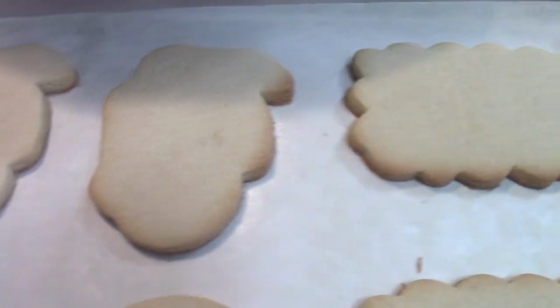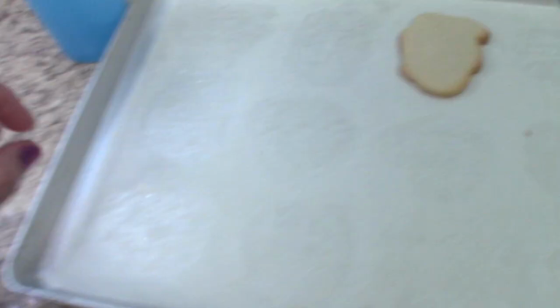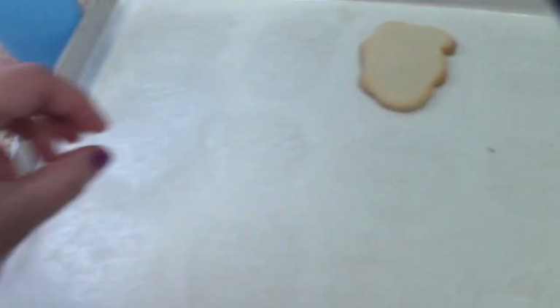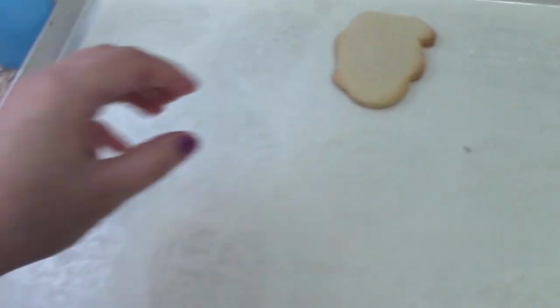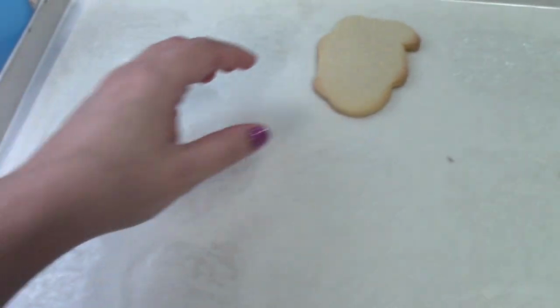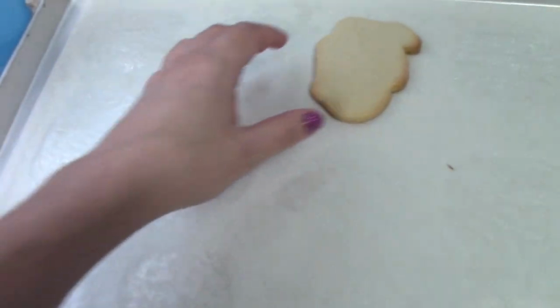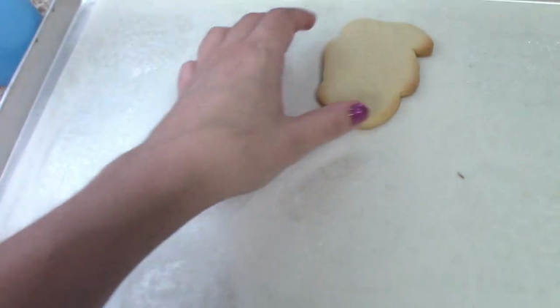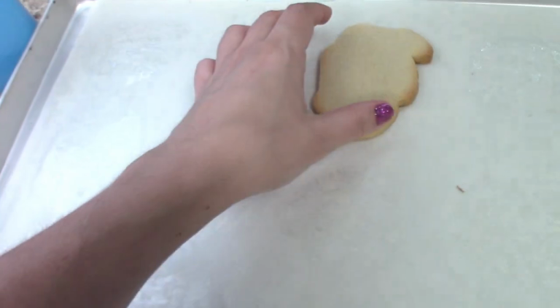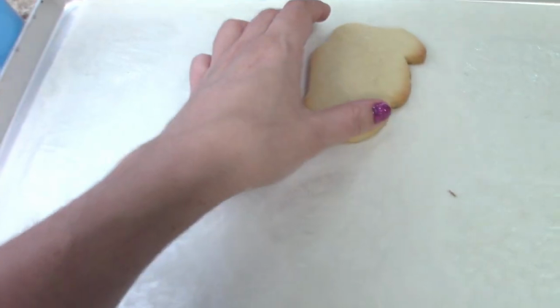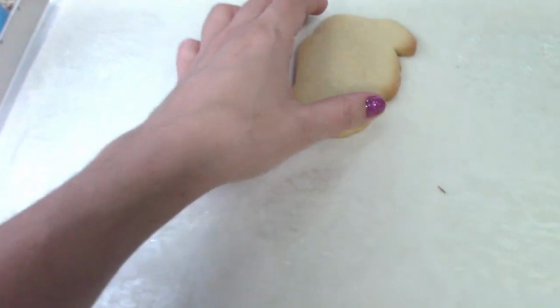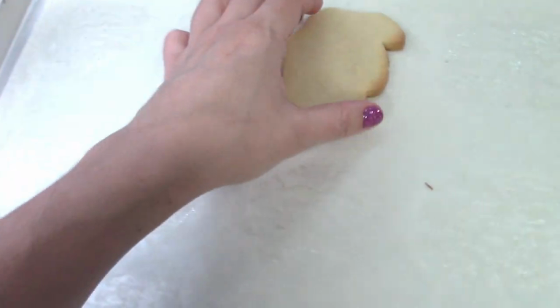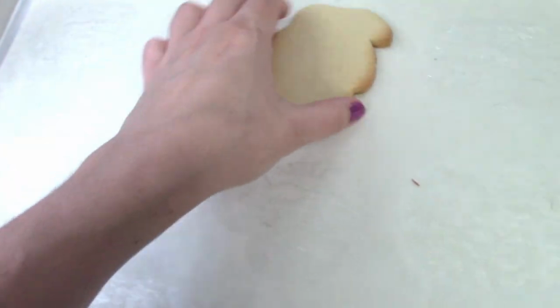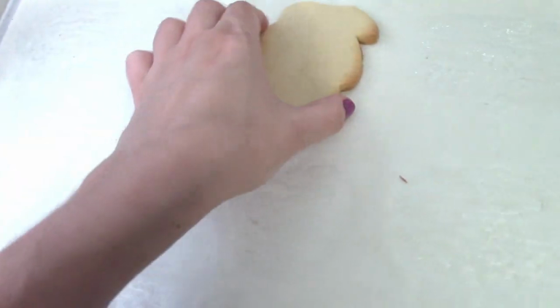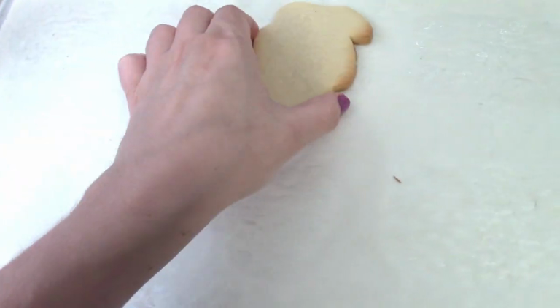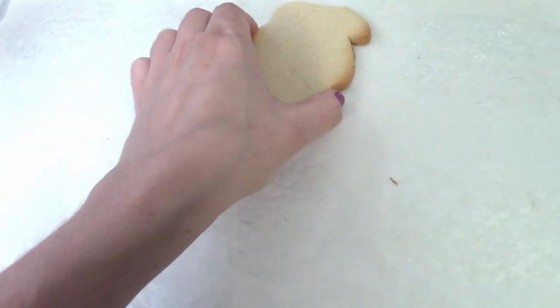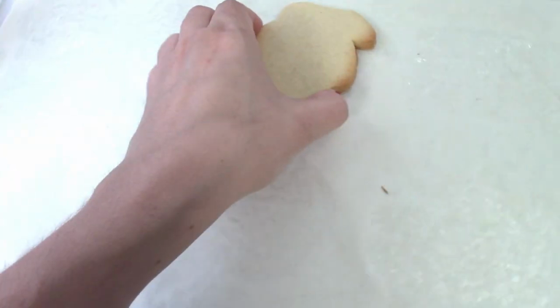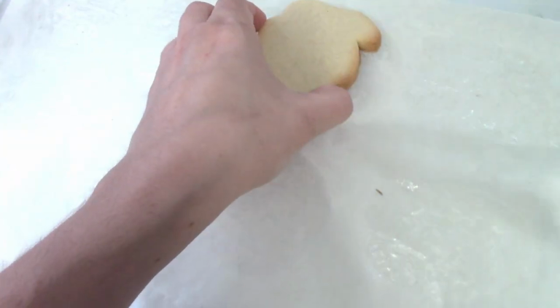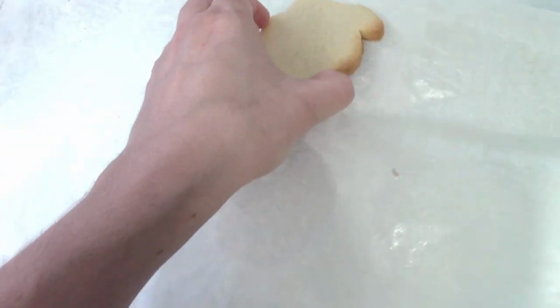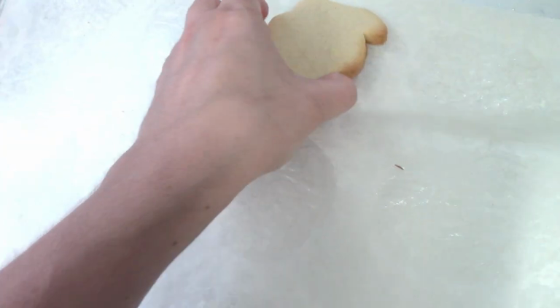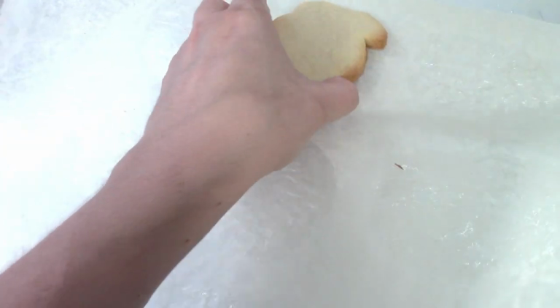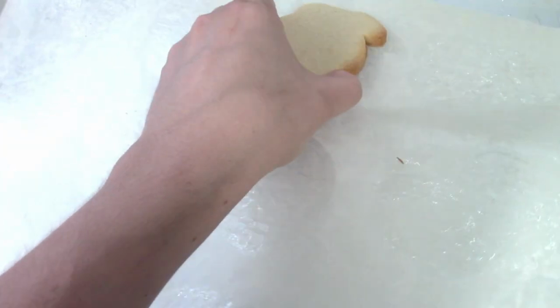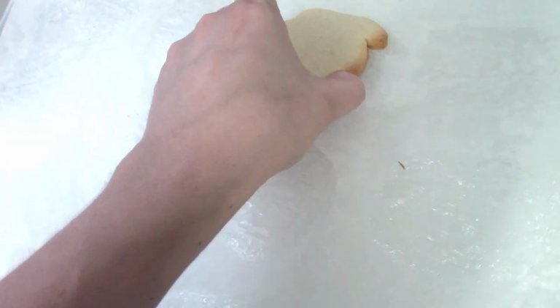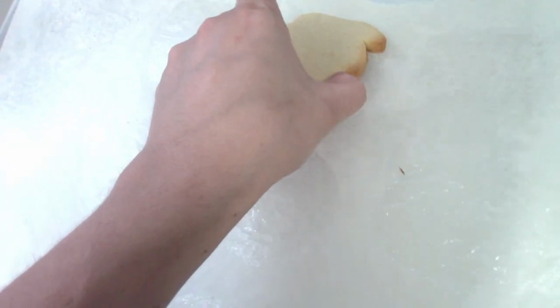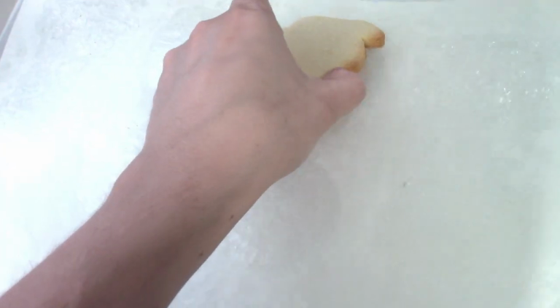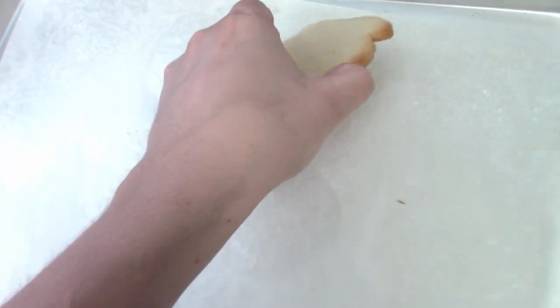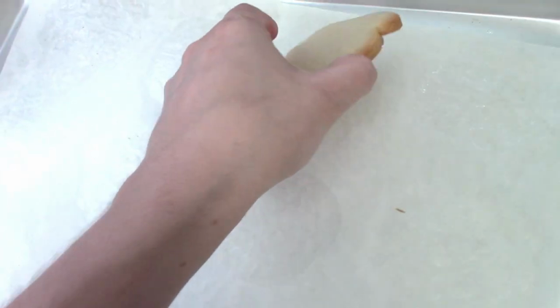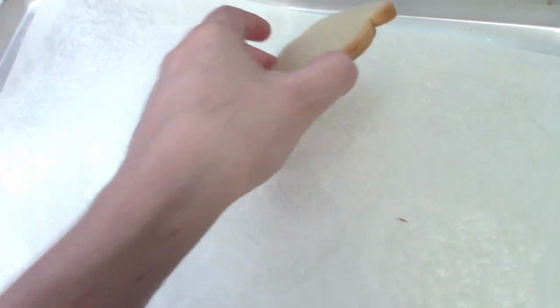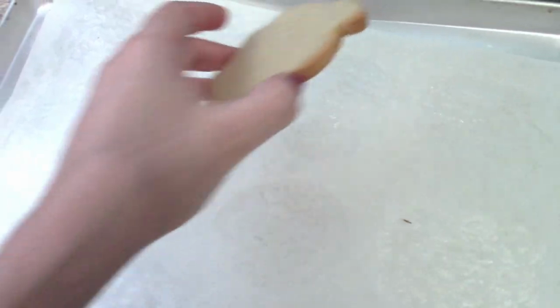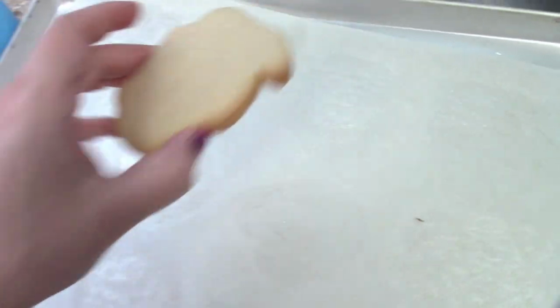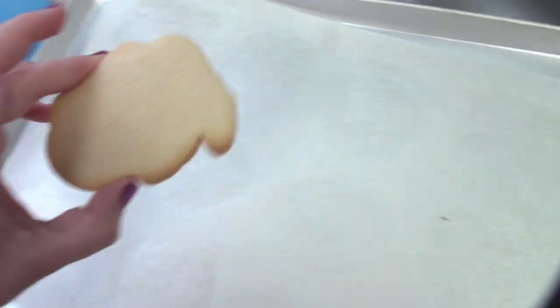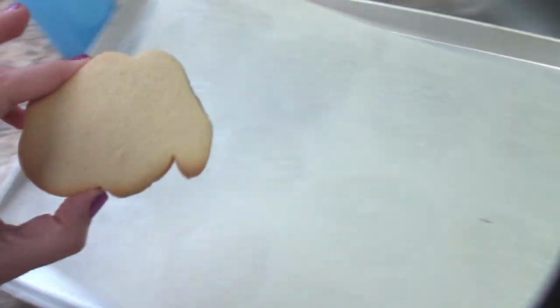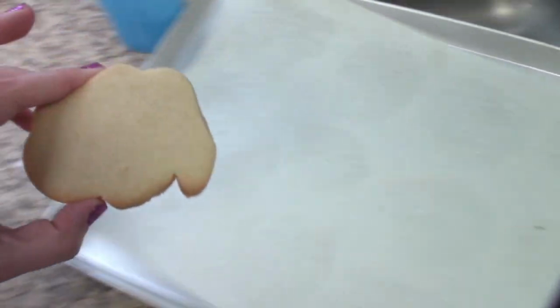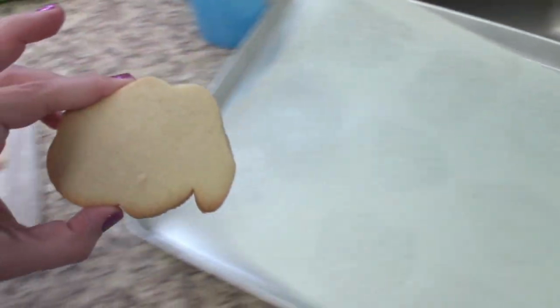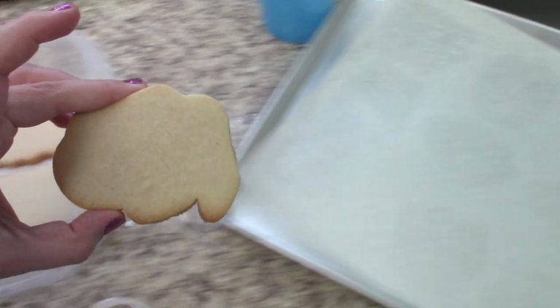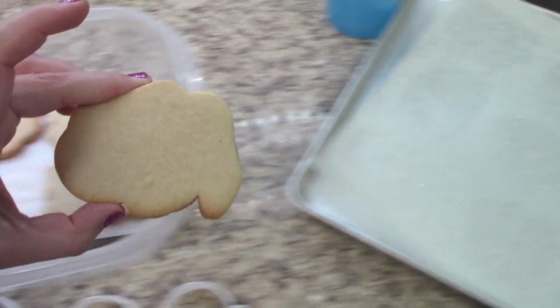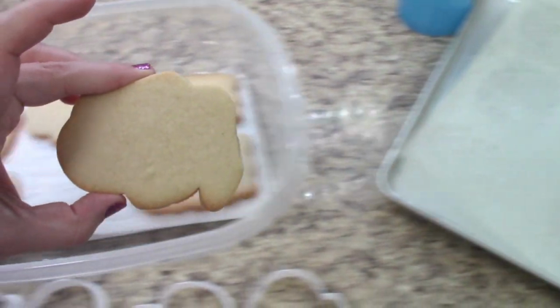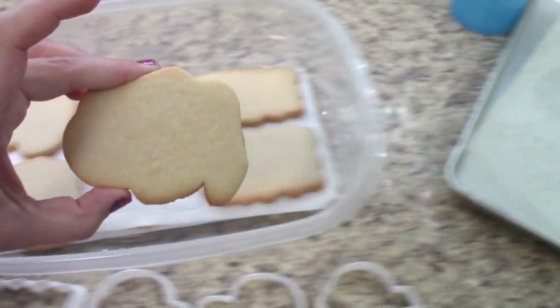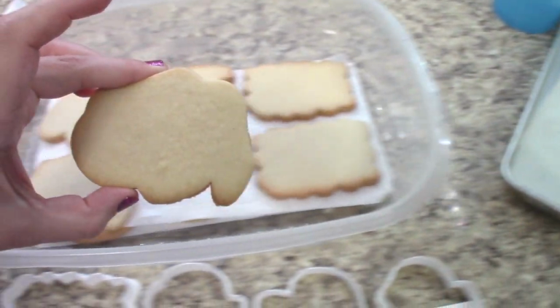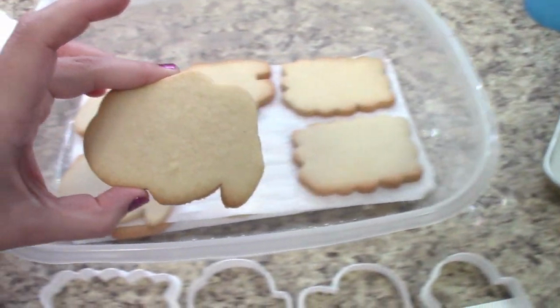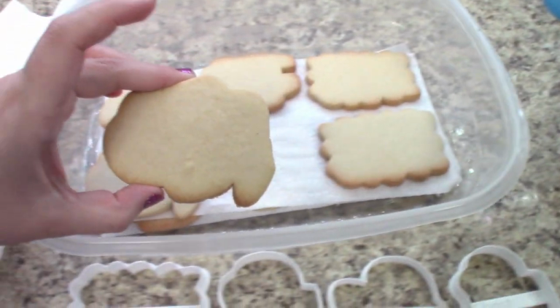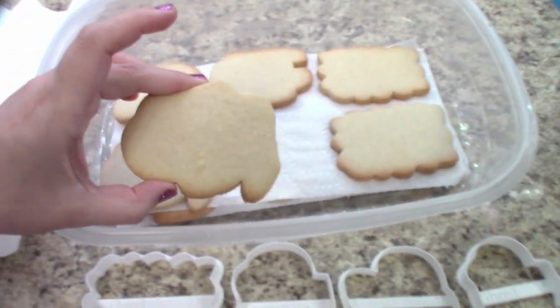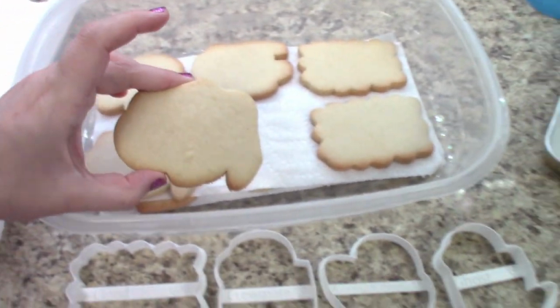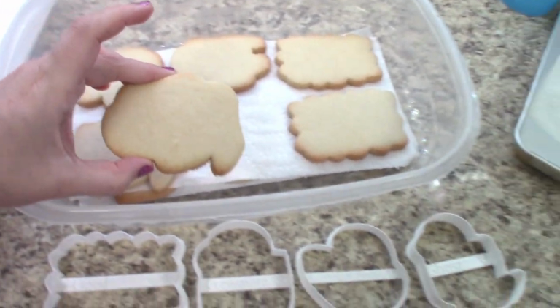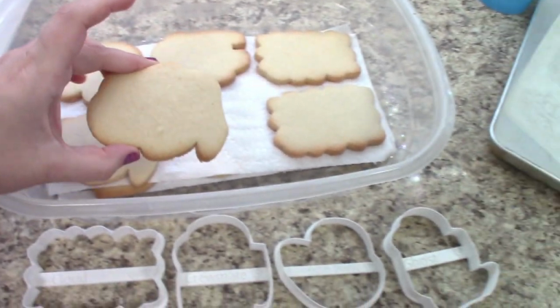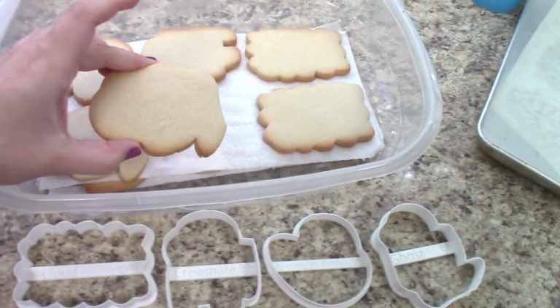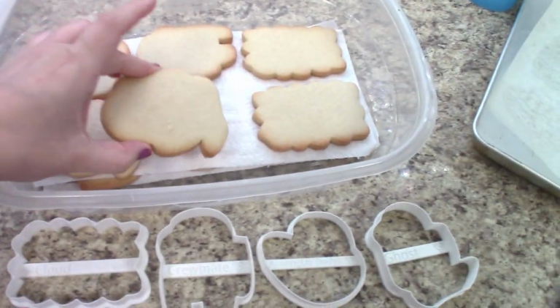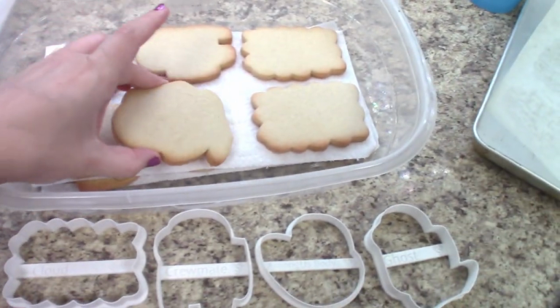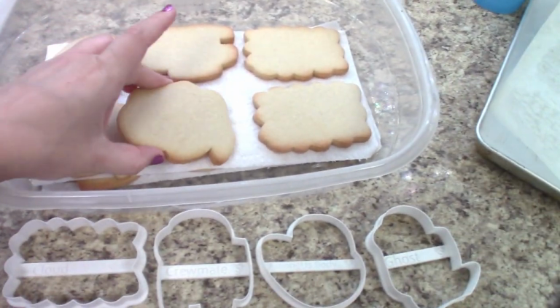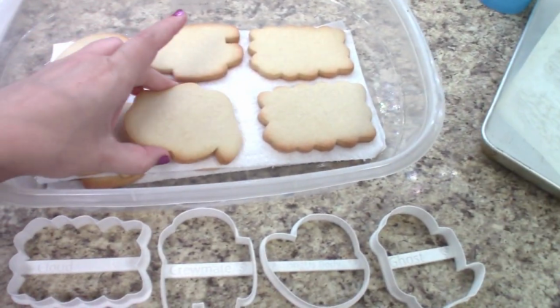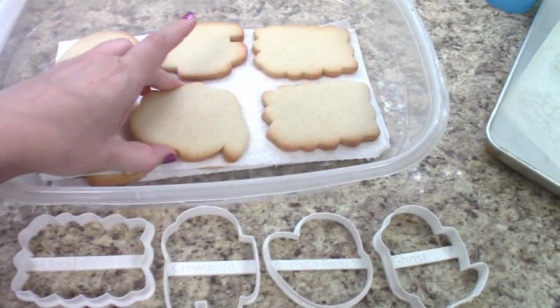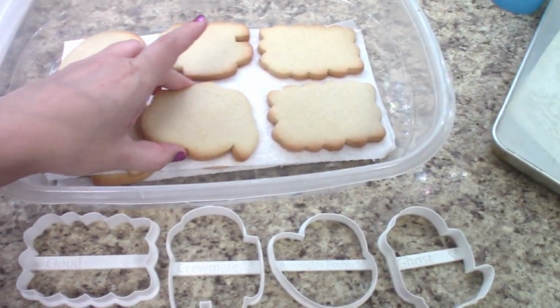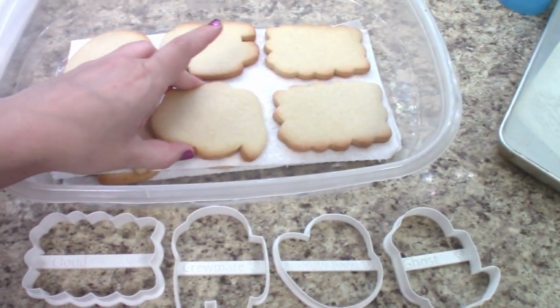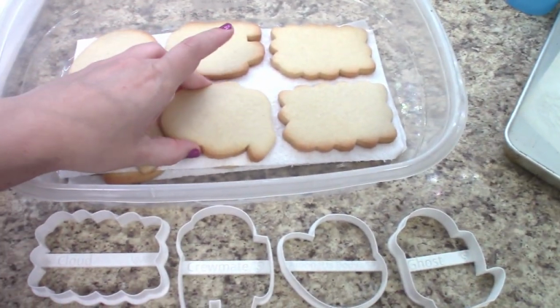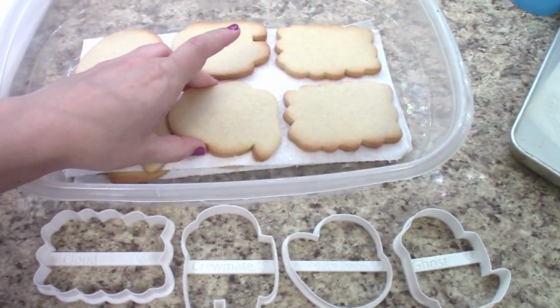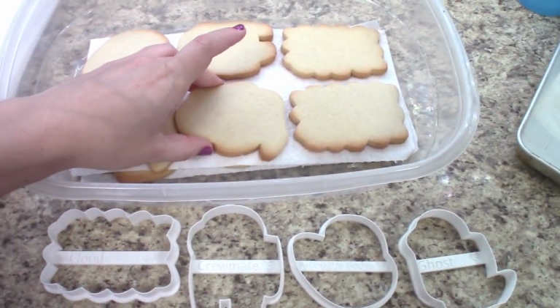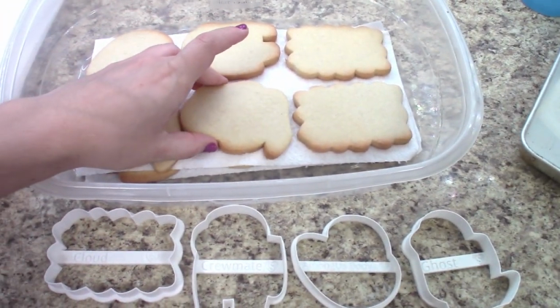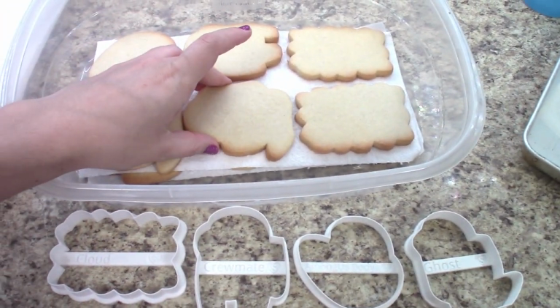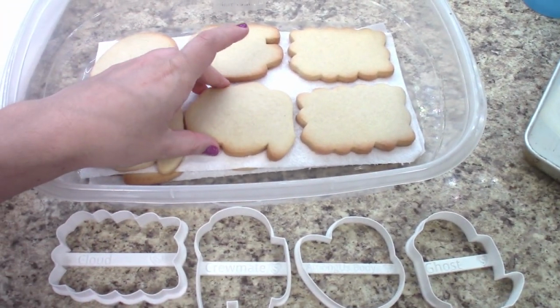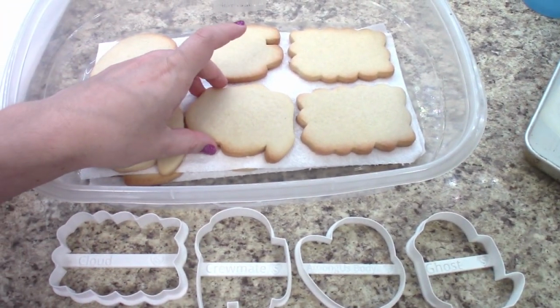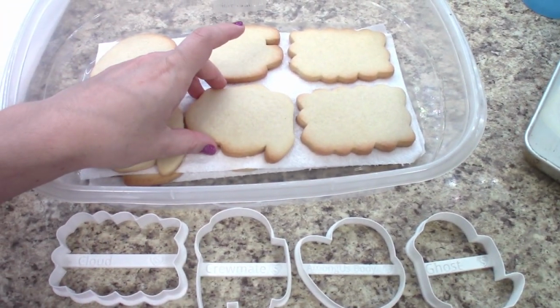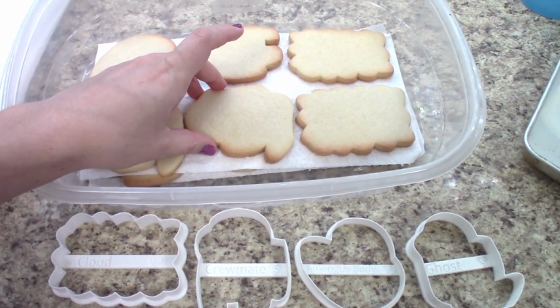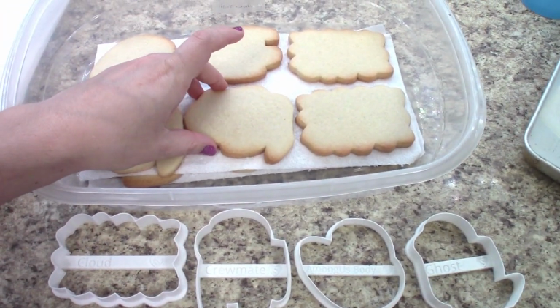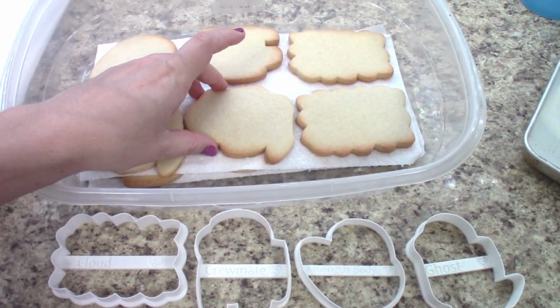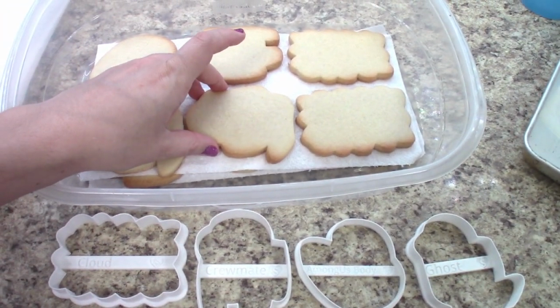Here's a pro tip: if you take your cookie and put it in paper towels overnight, it helps soak up the grease. That'll help the icing stick.